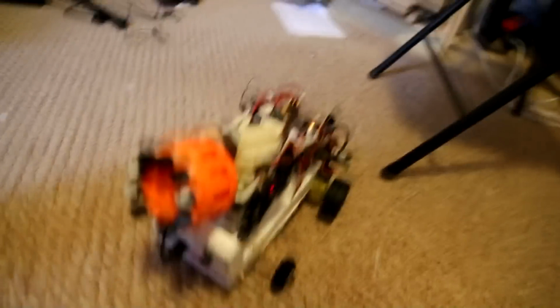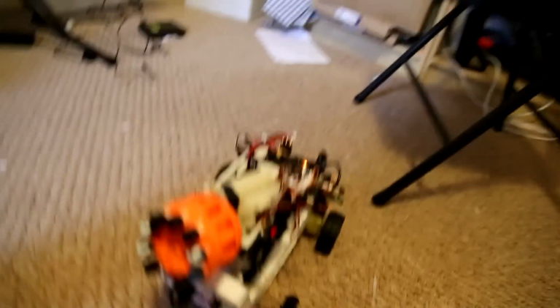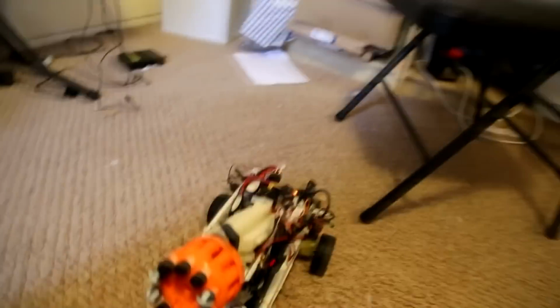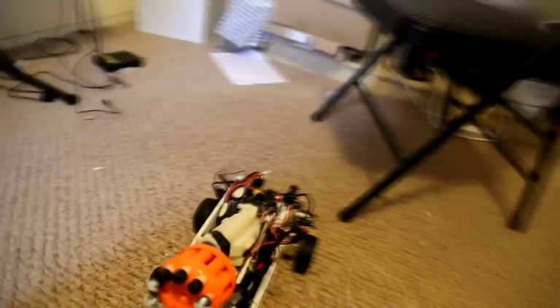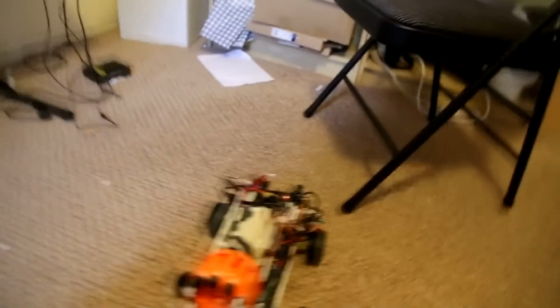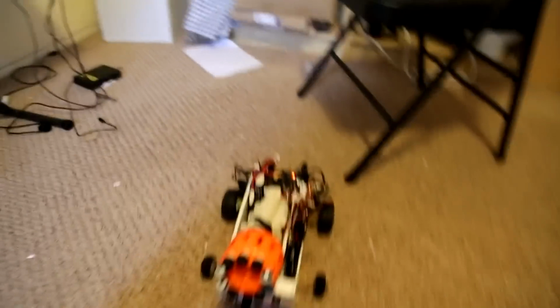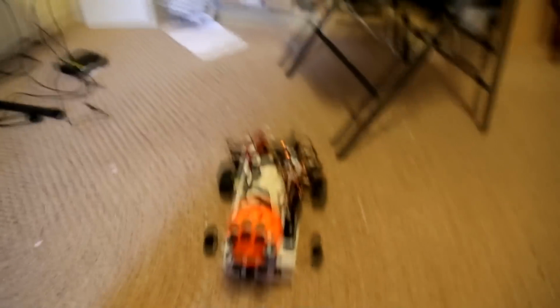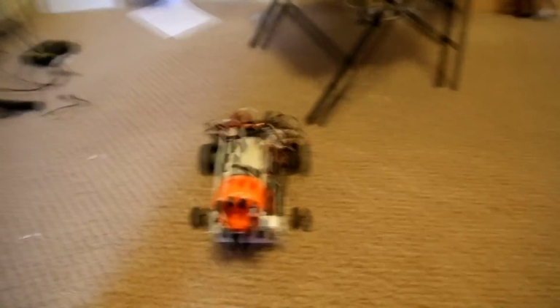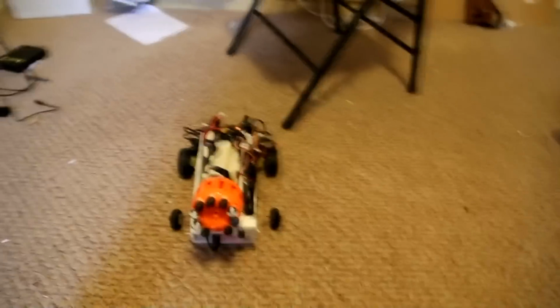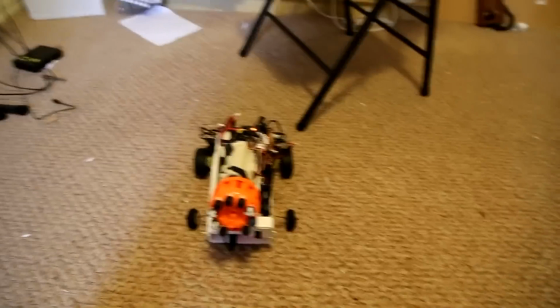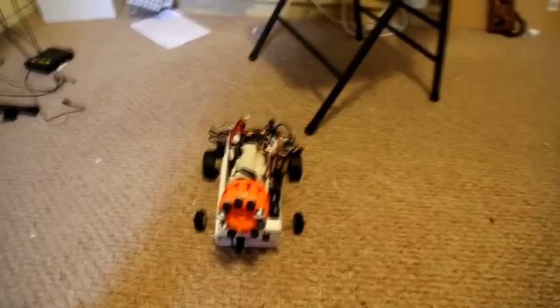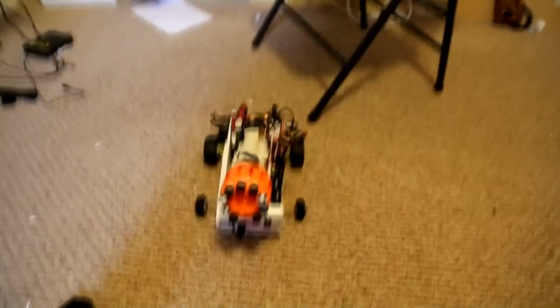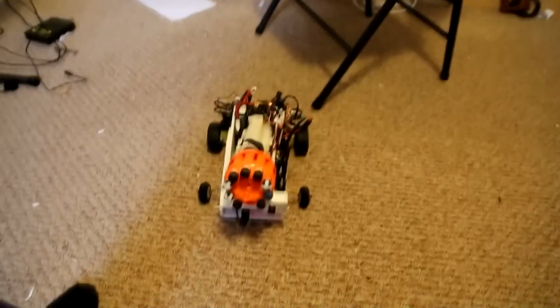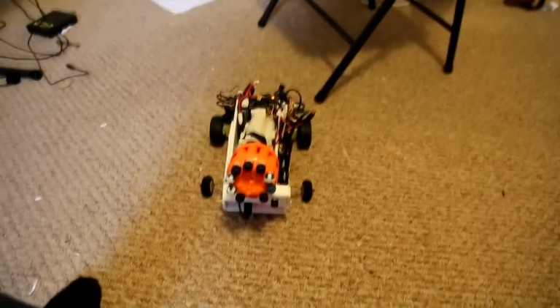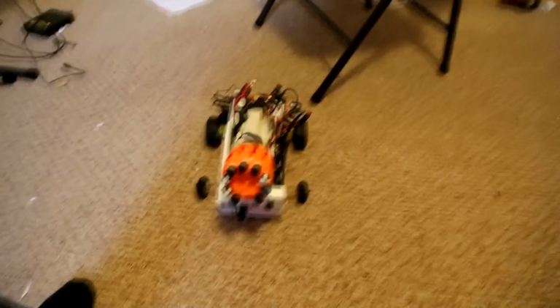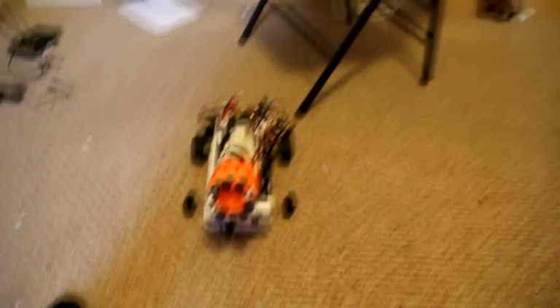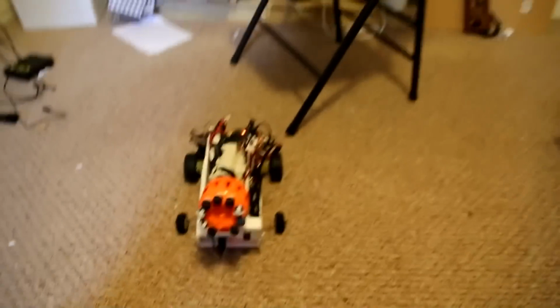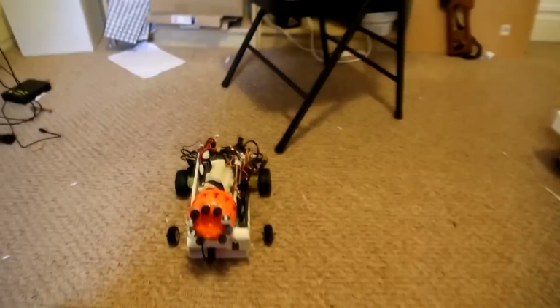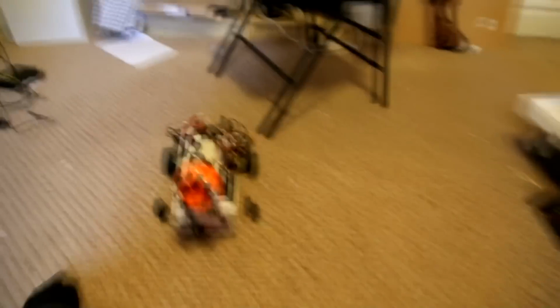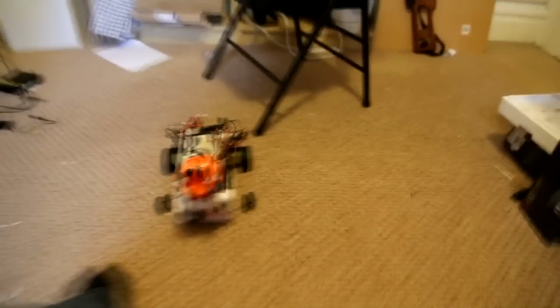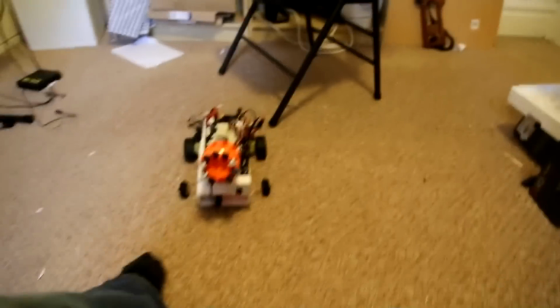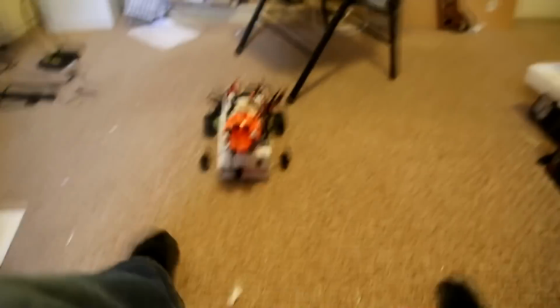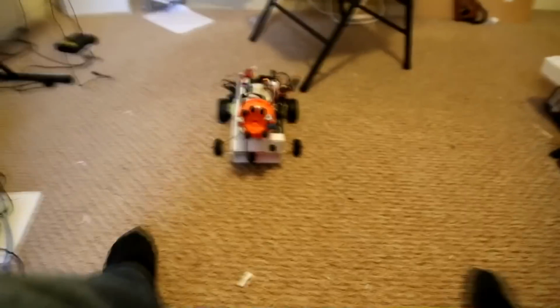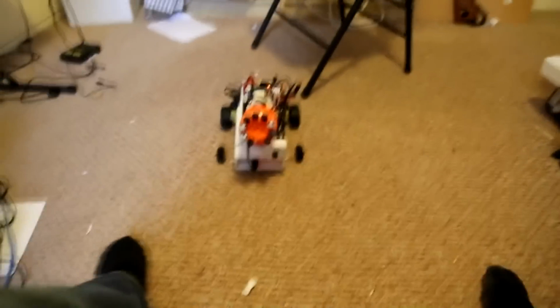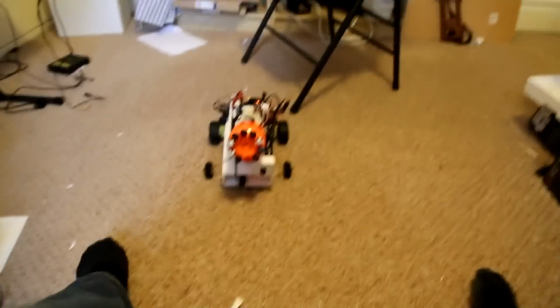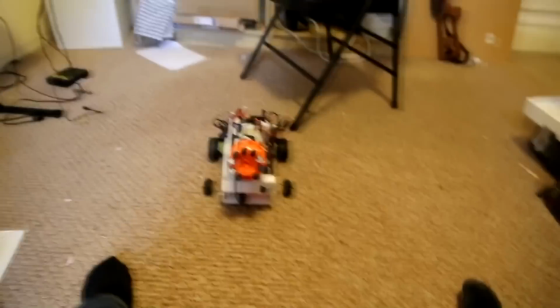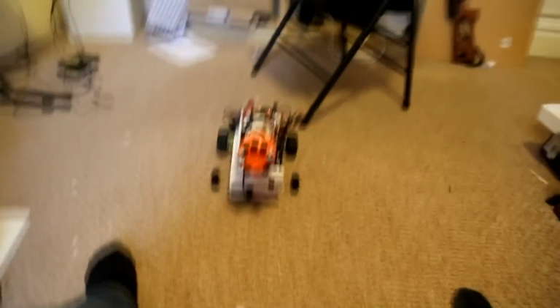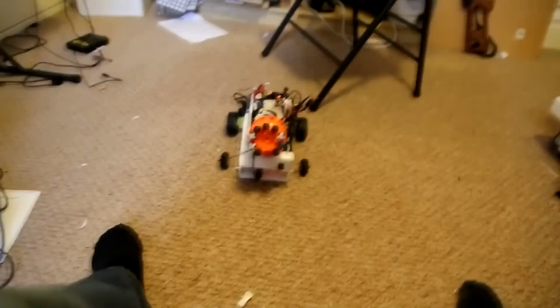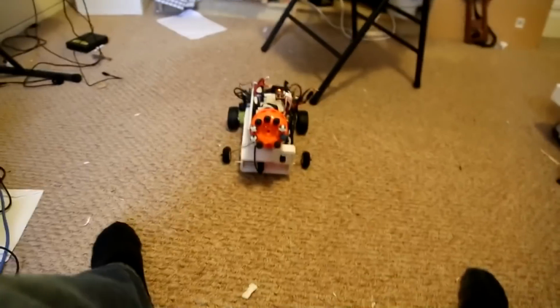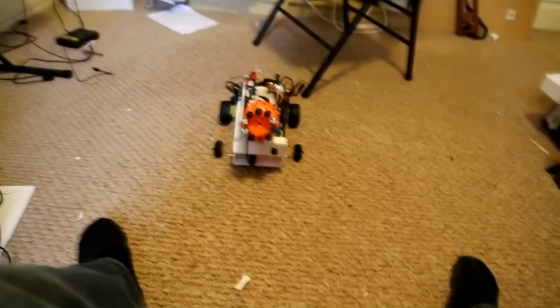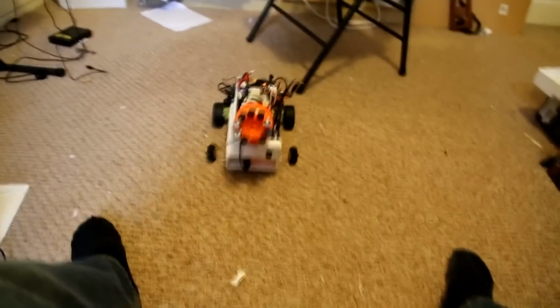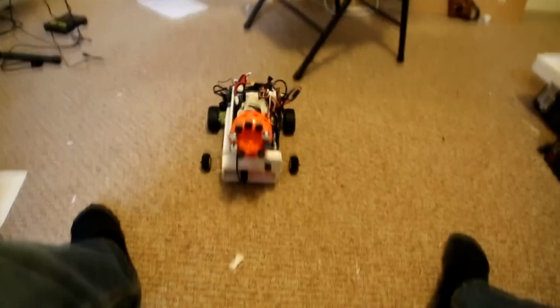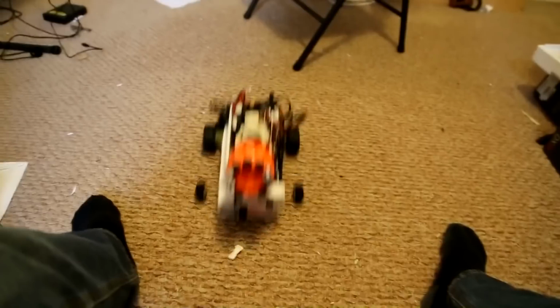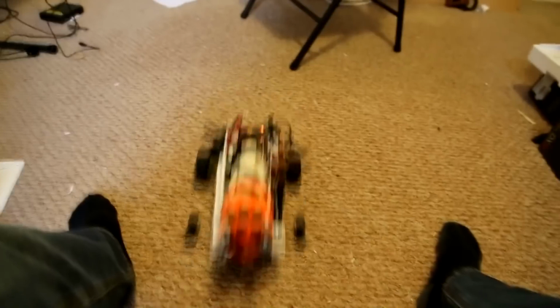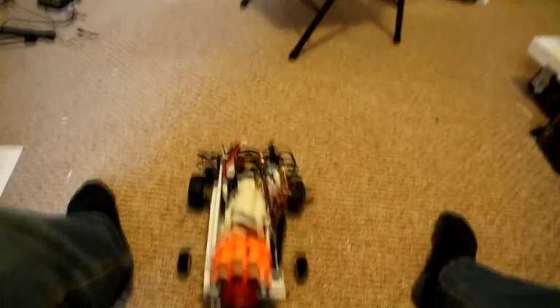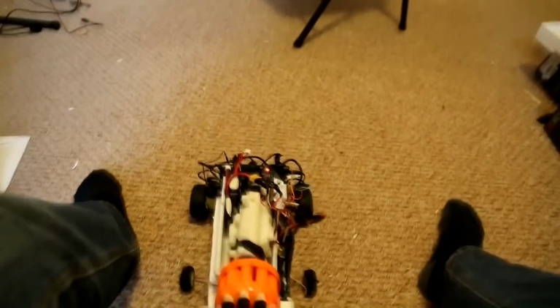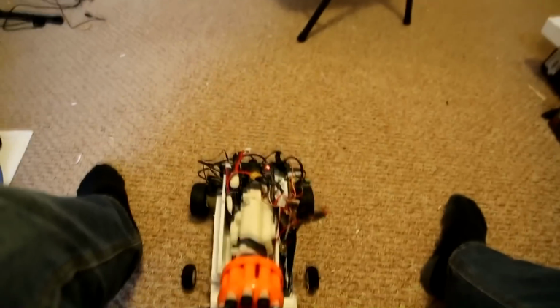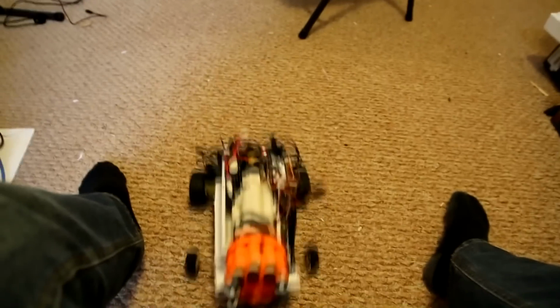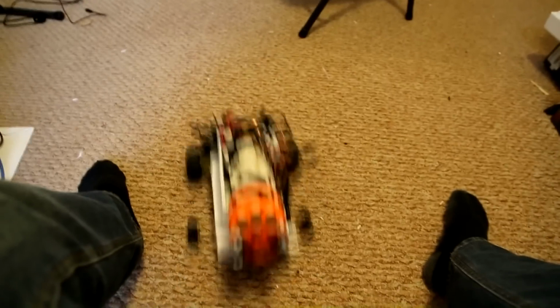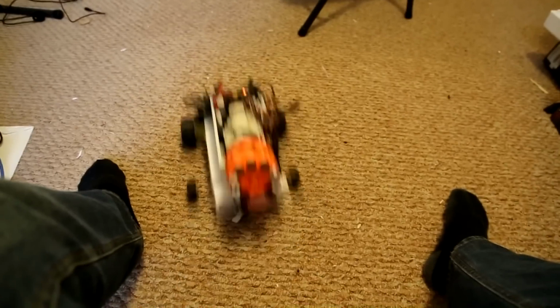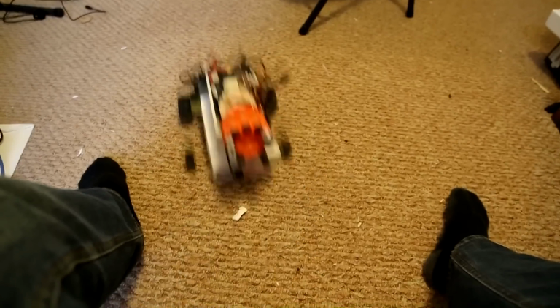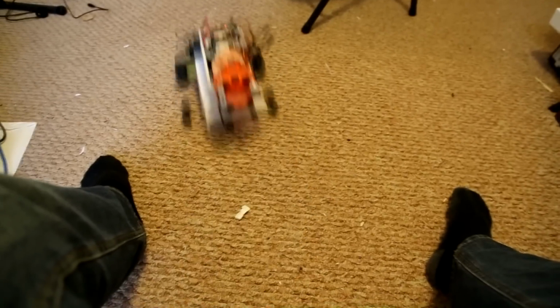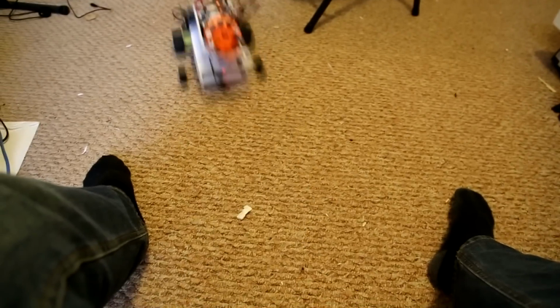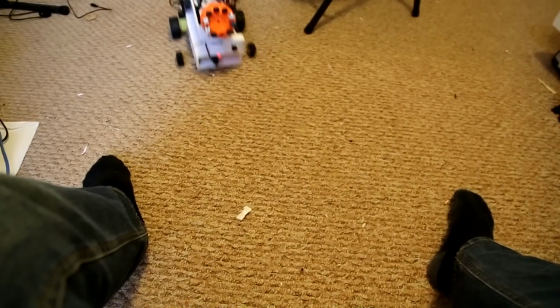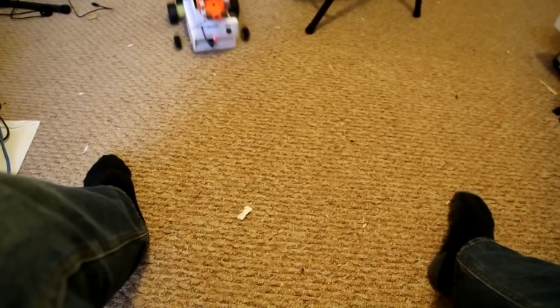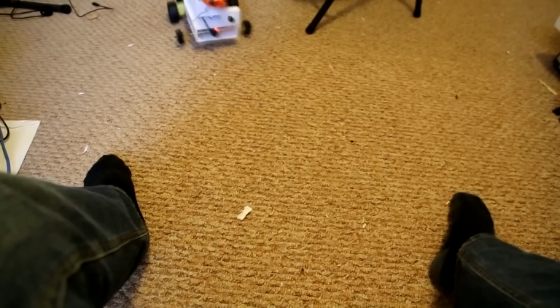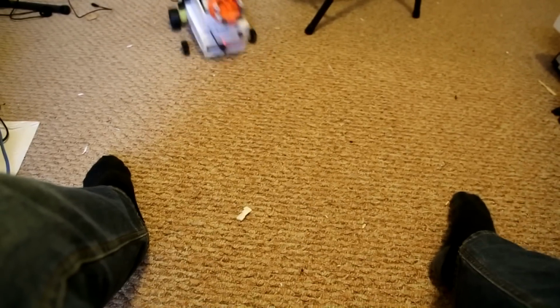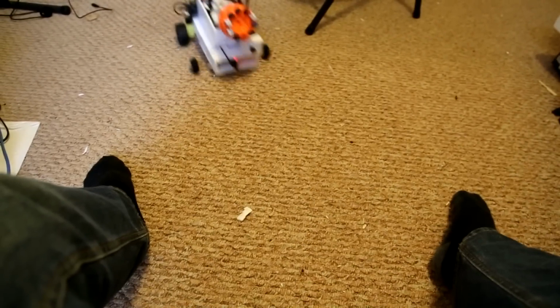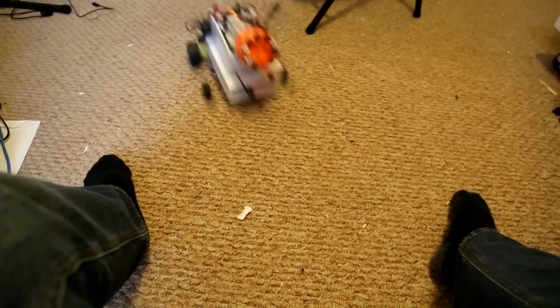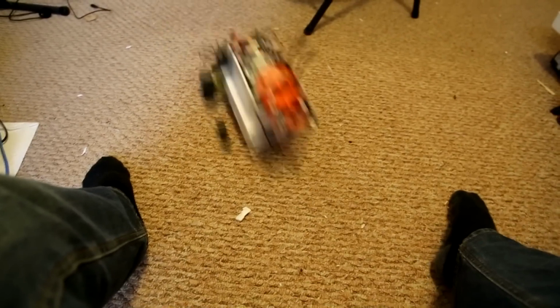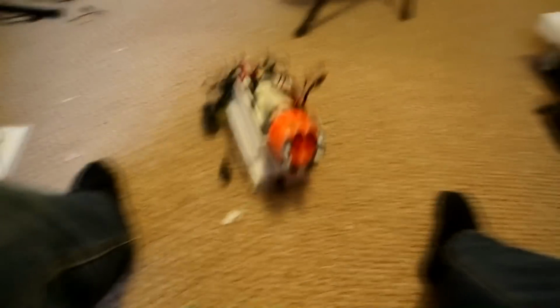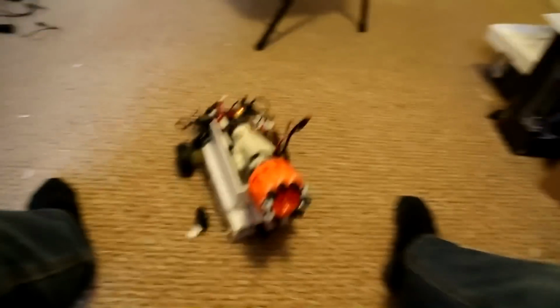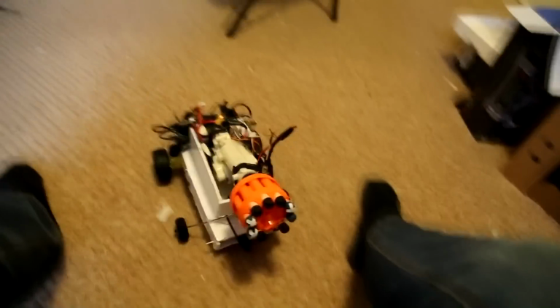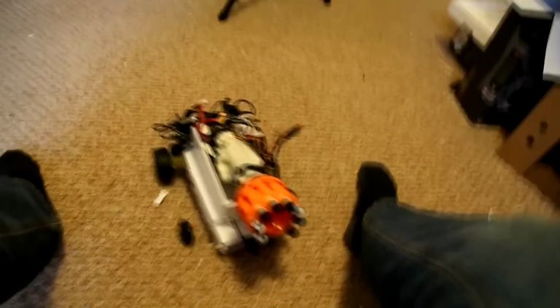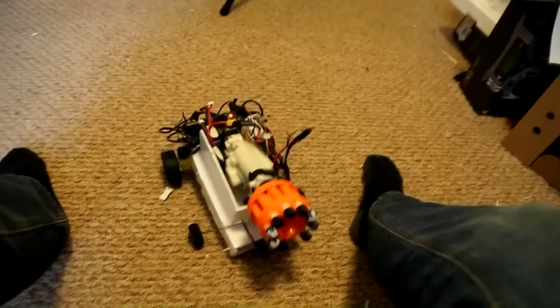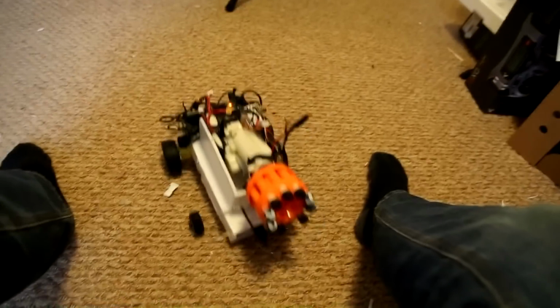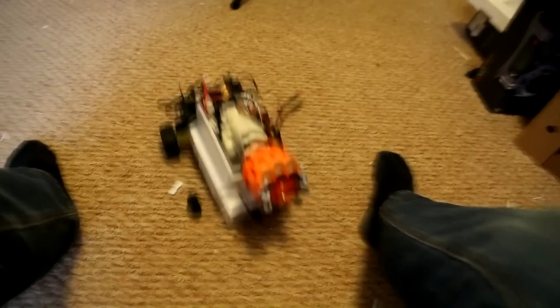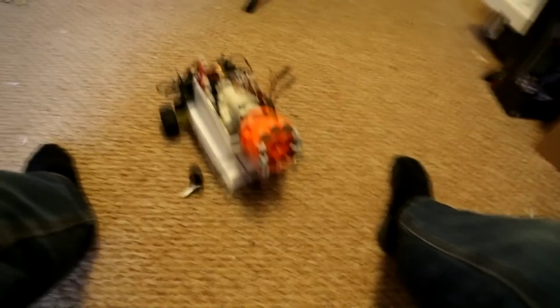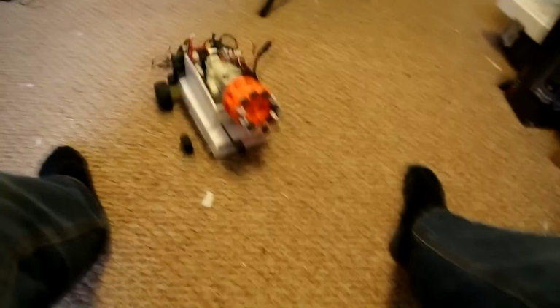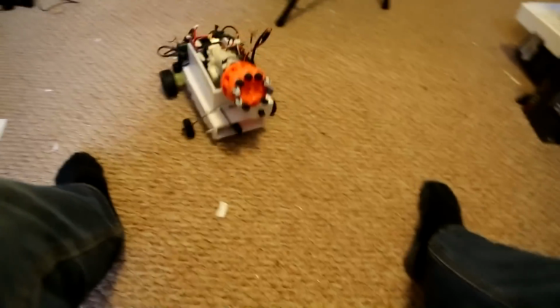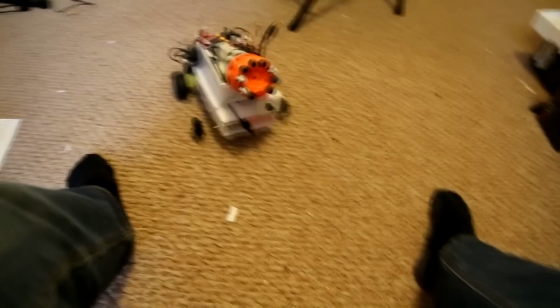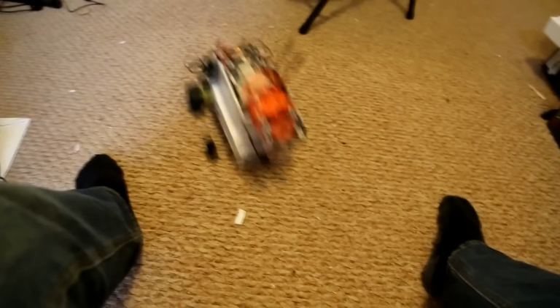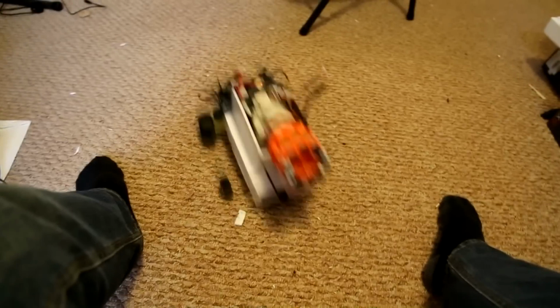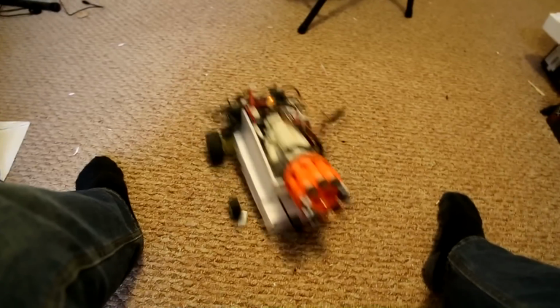And I'll show you how fast it is now. It's much faster. It's a mini wheelie.